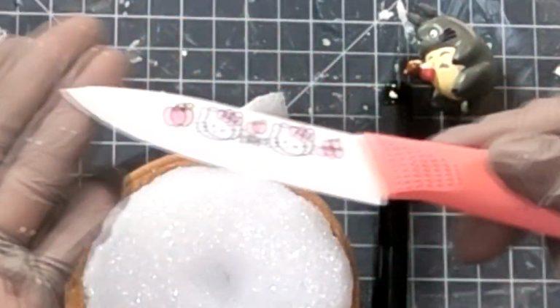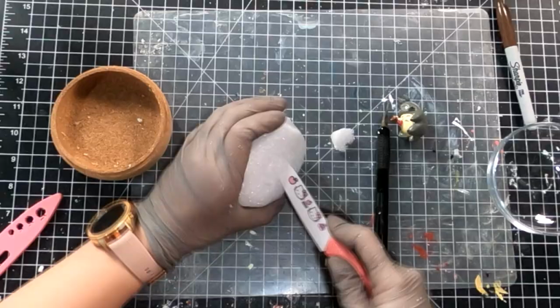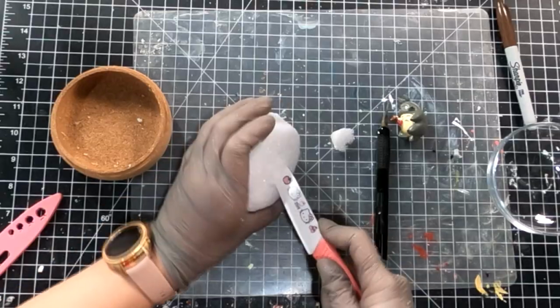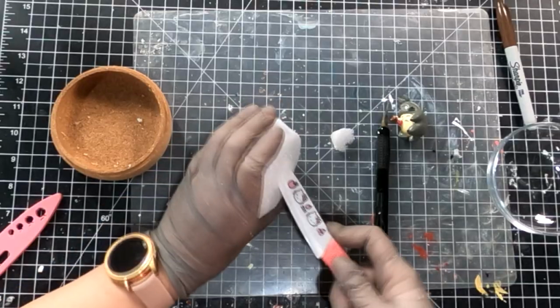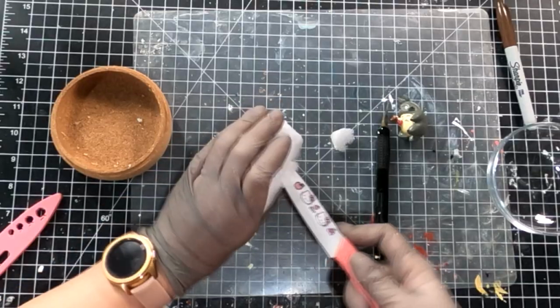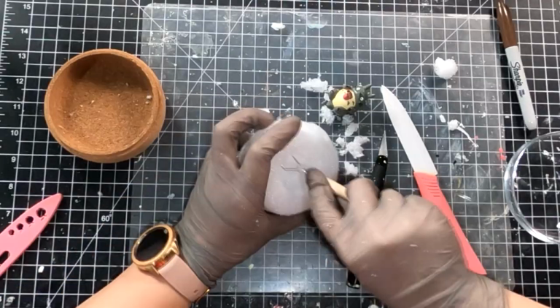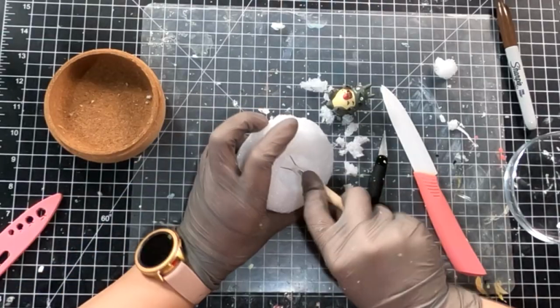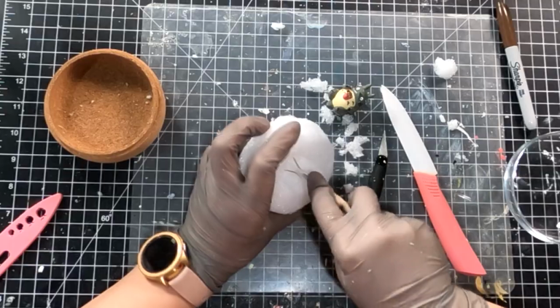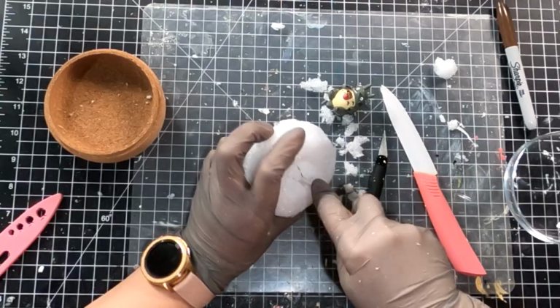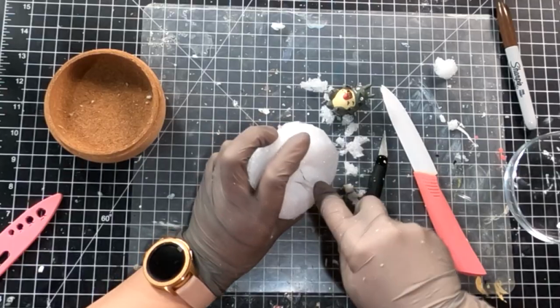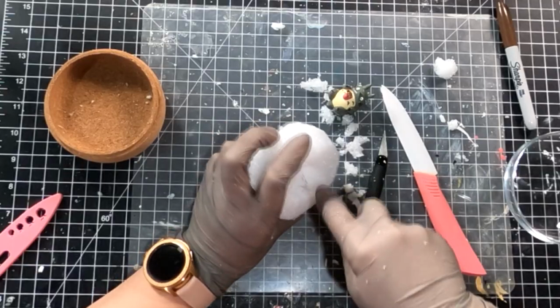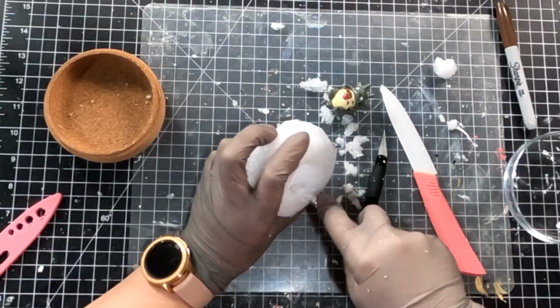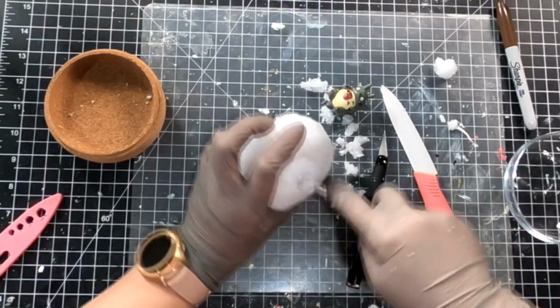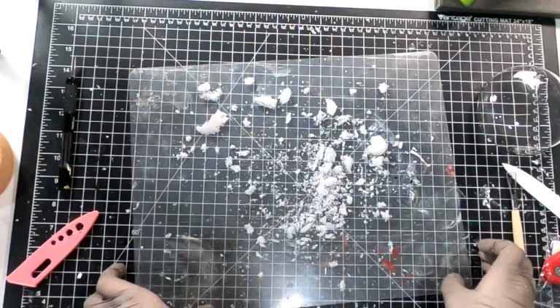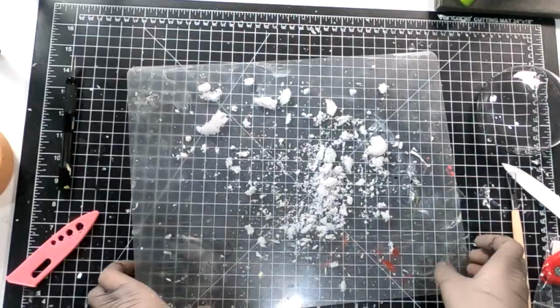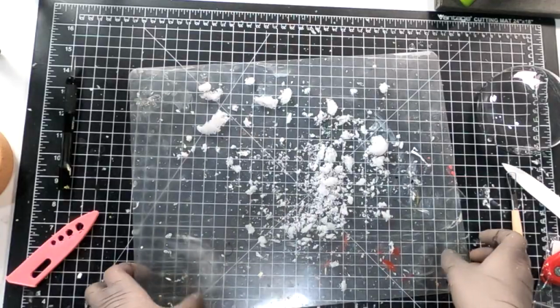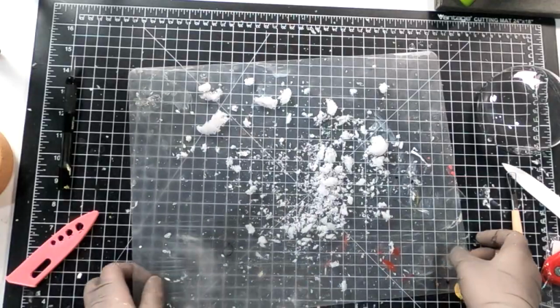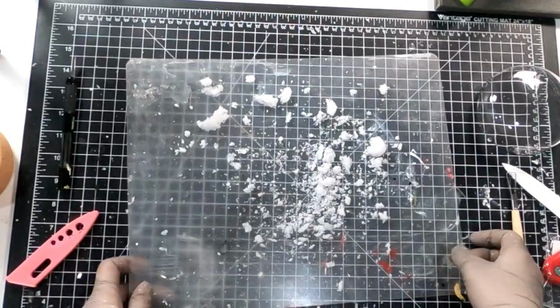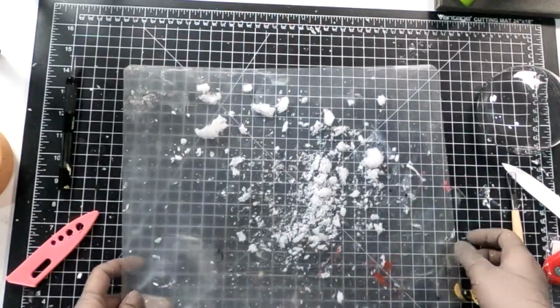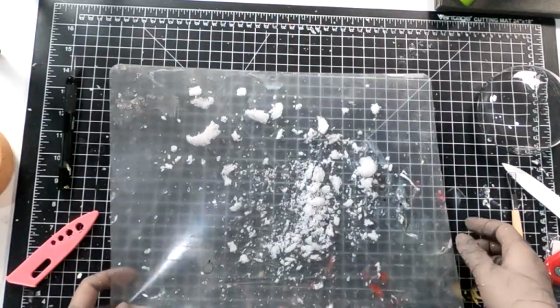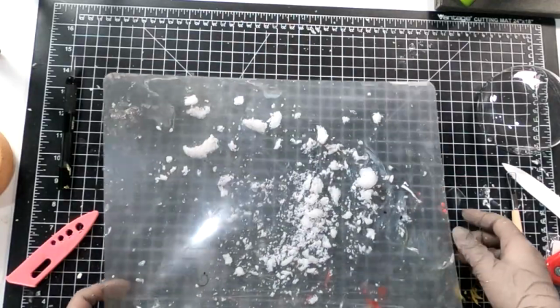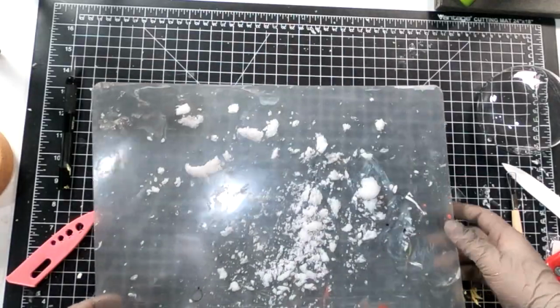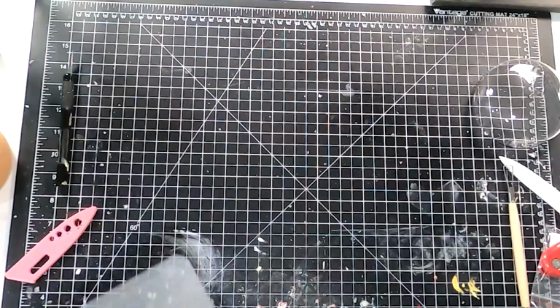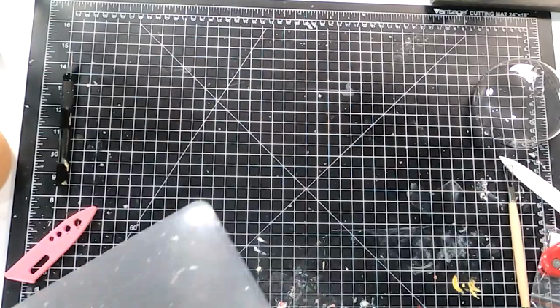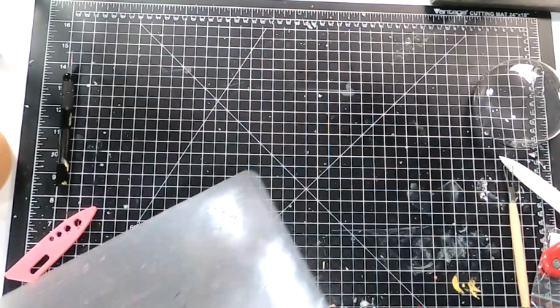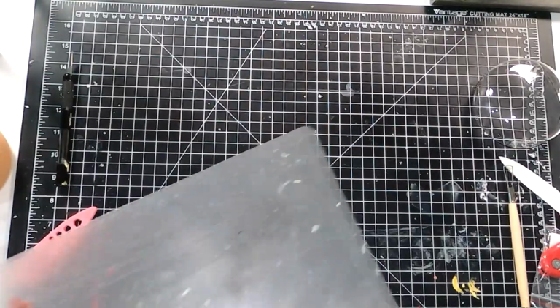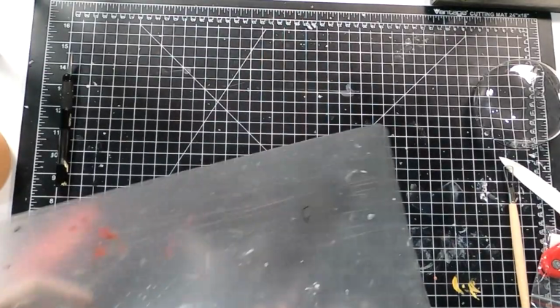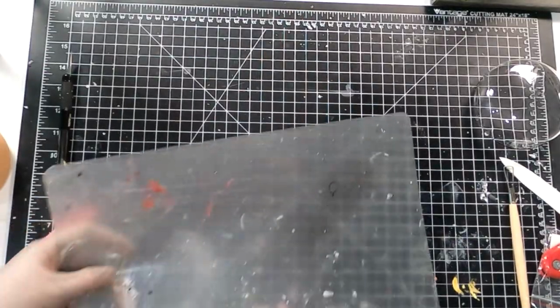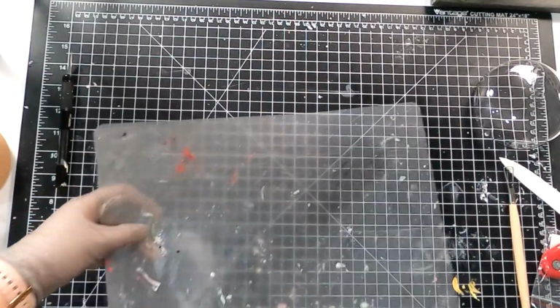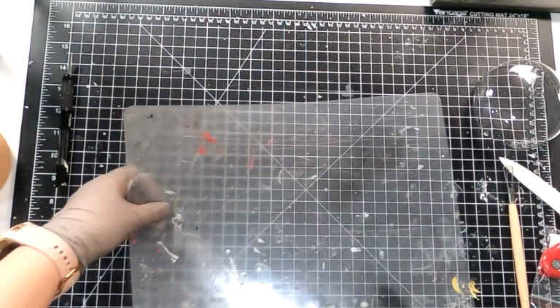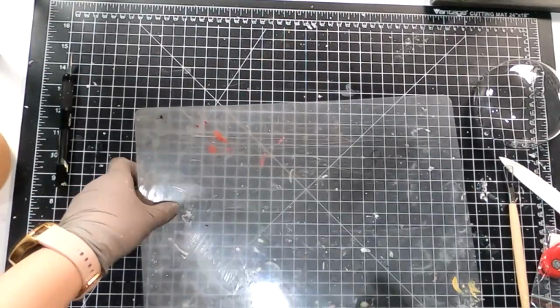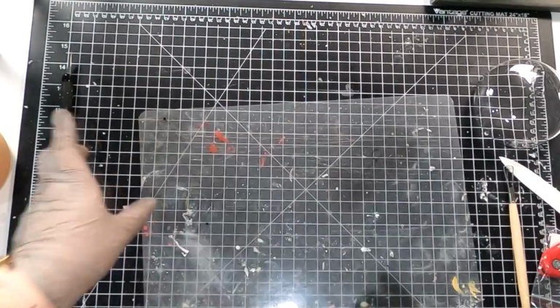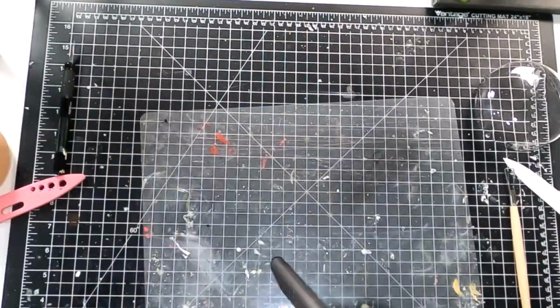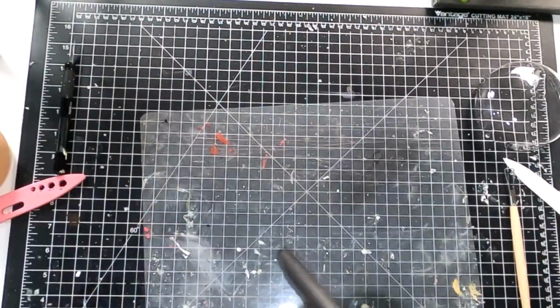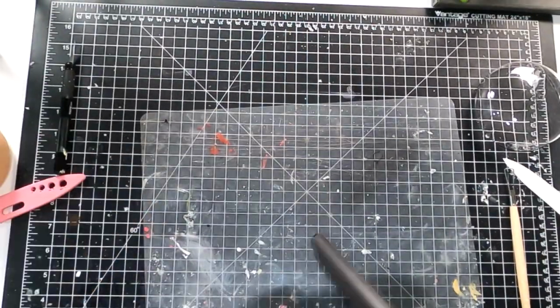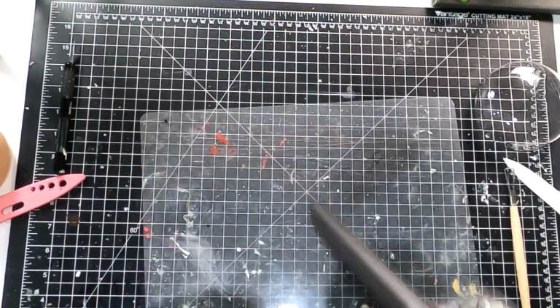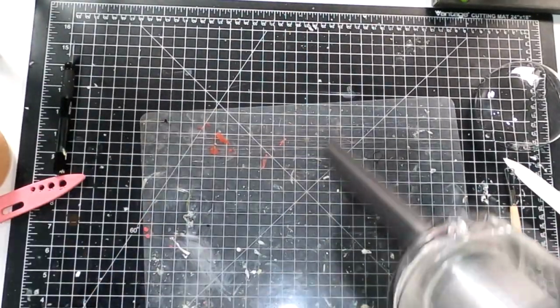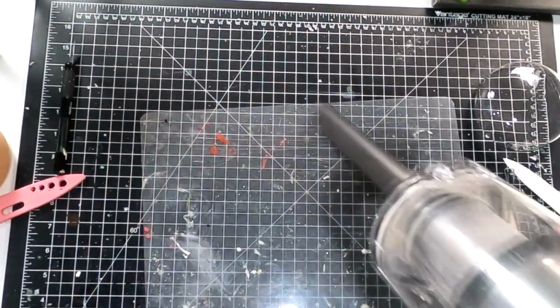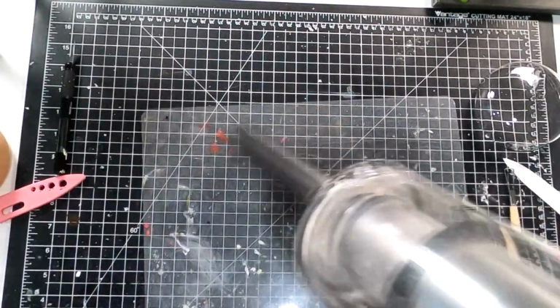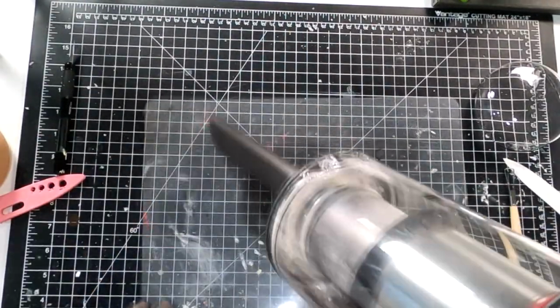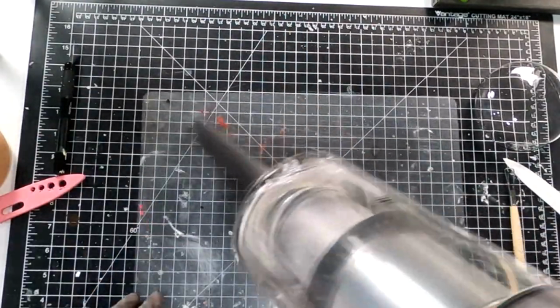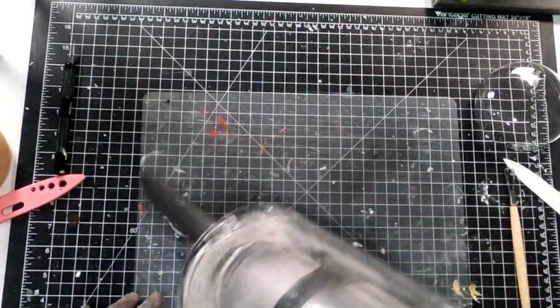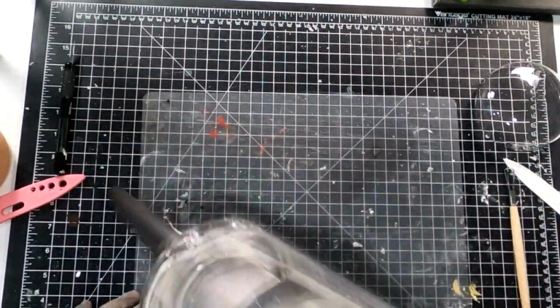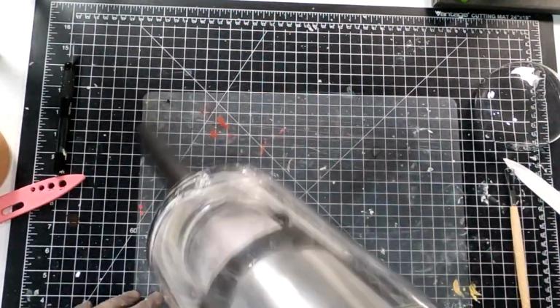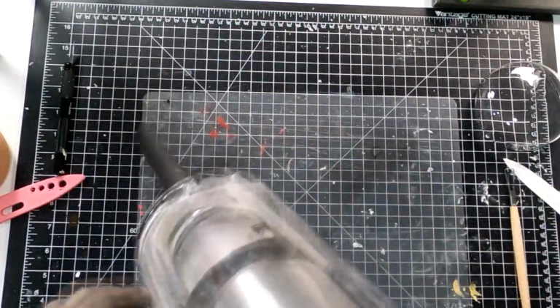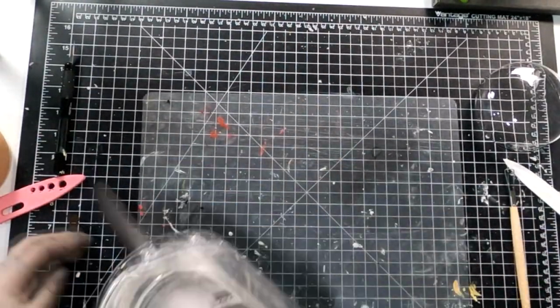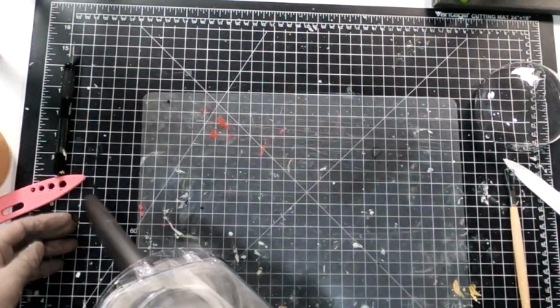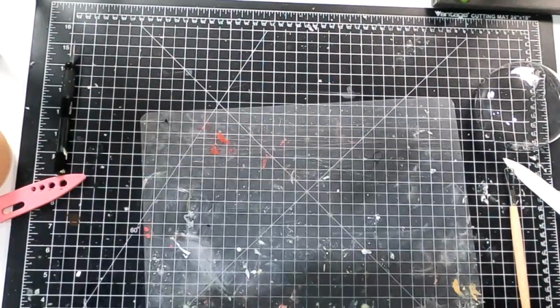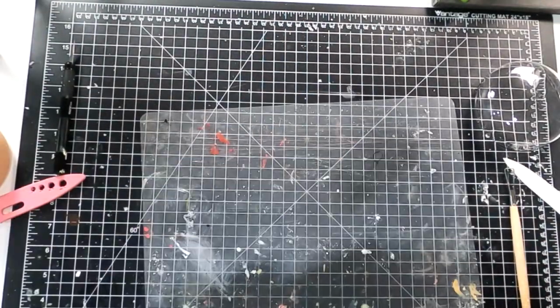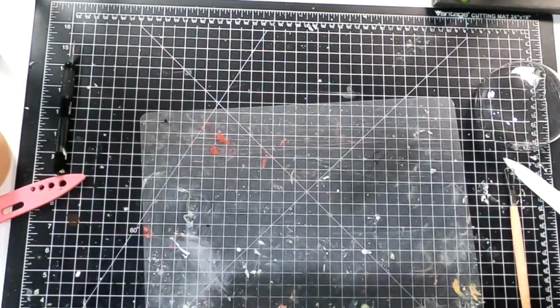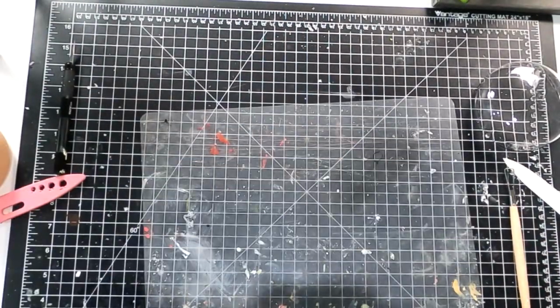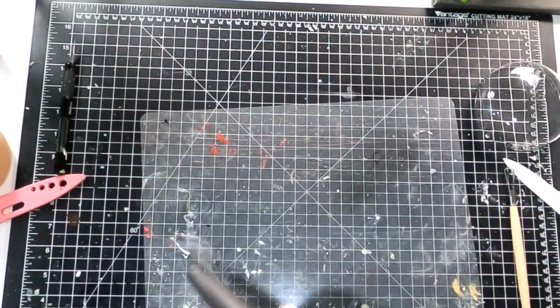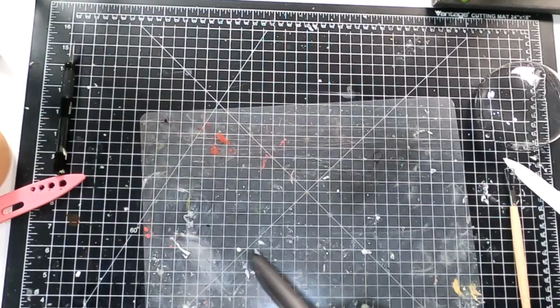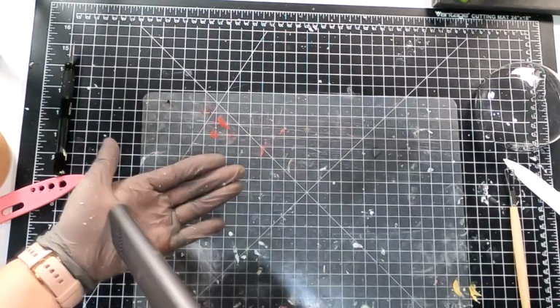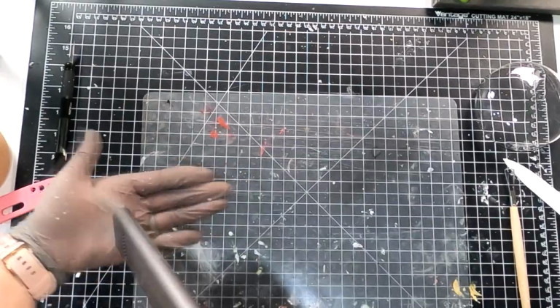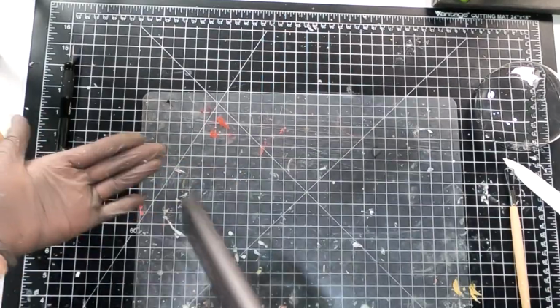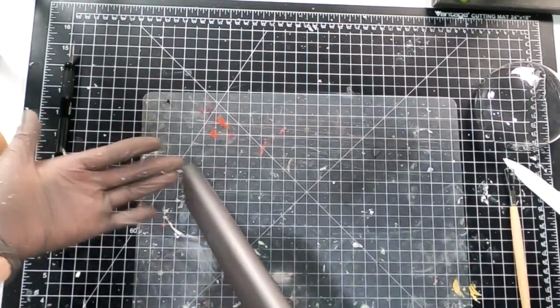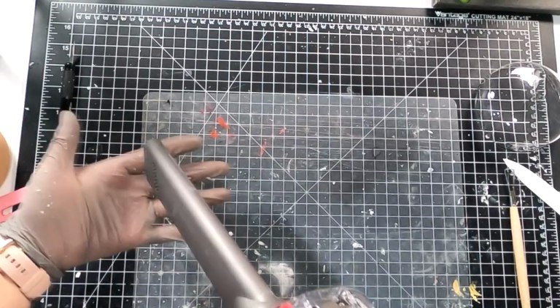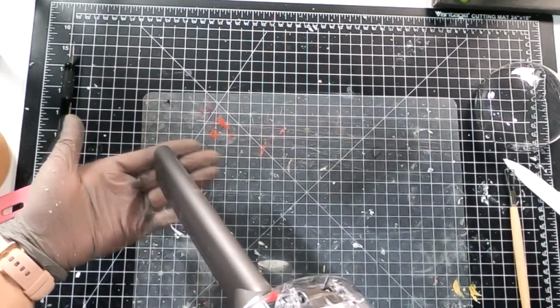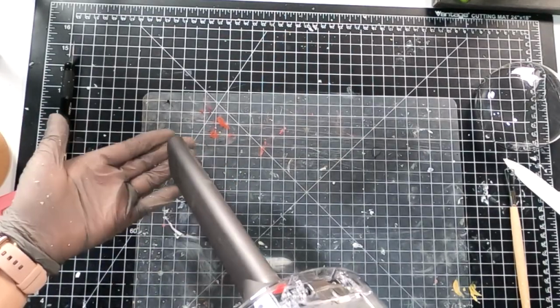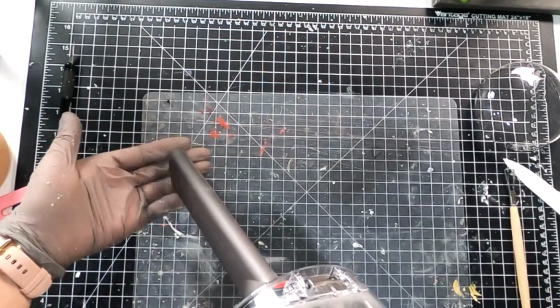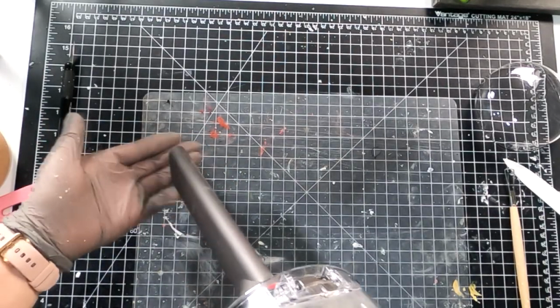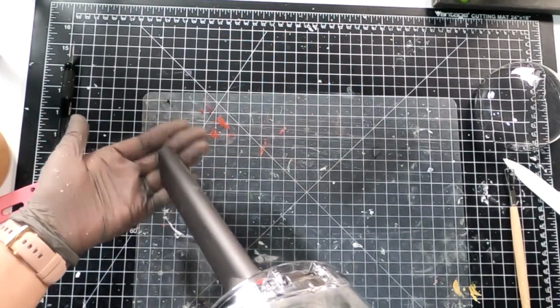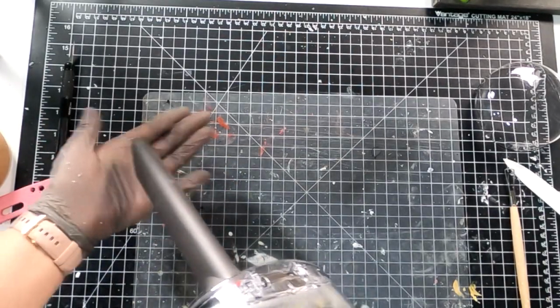I like to work on the transparent cutting sheet. It's easier to clean up. I got mine from Dollar Store — it comes with a pack of two.